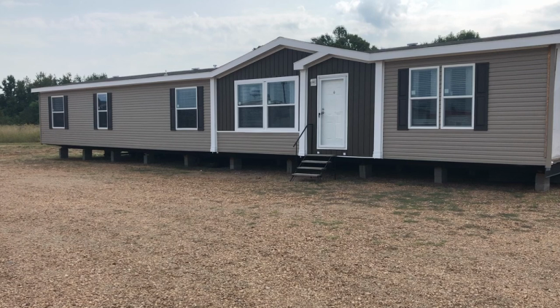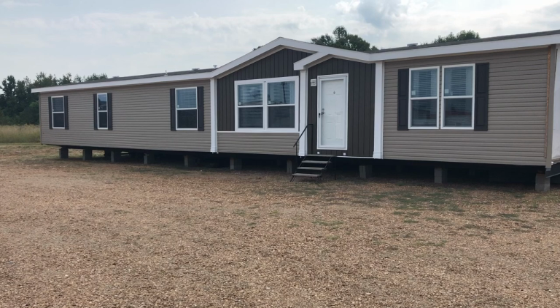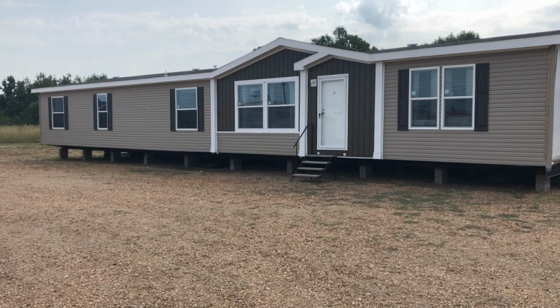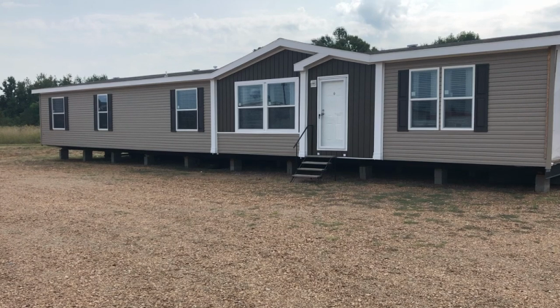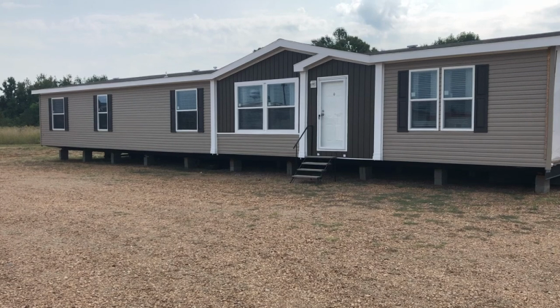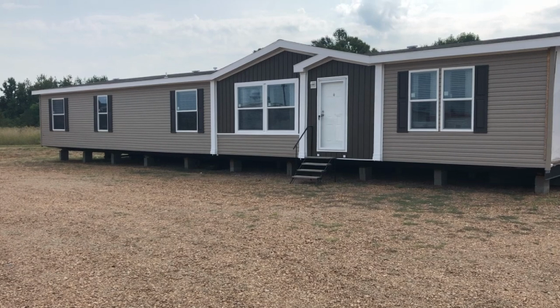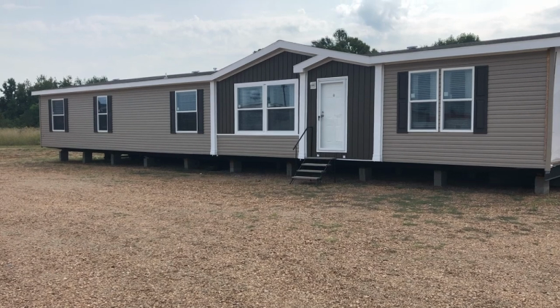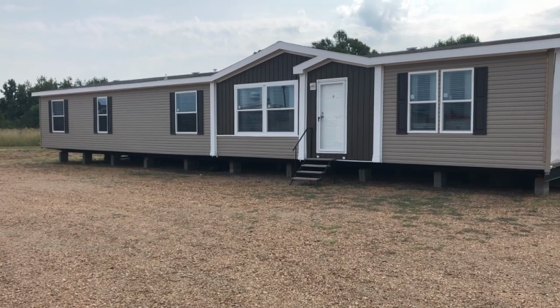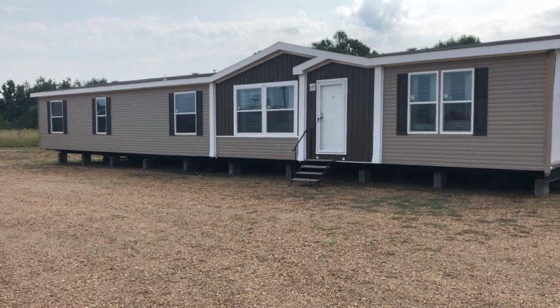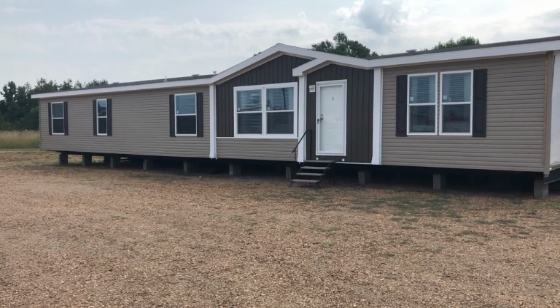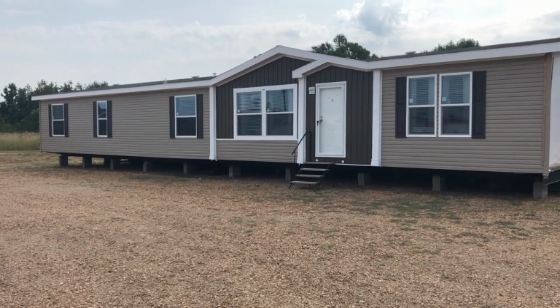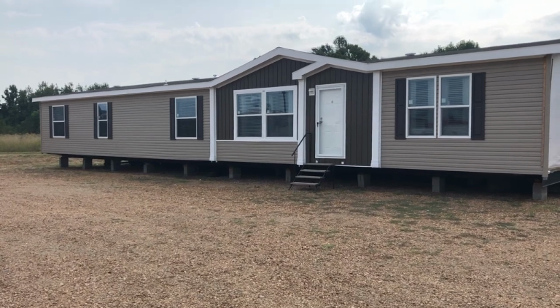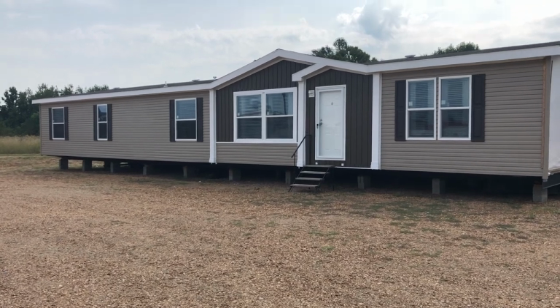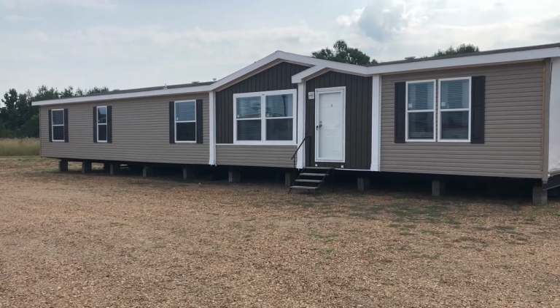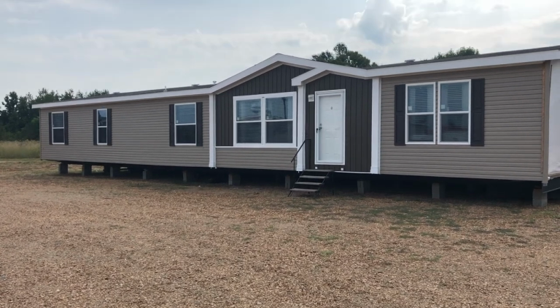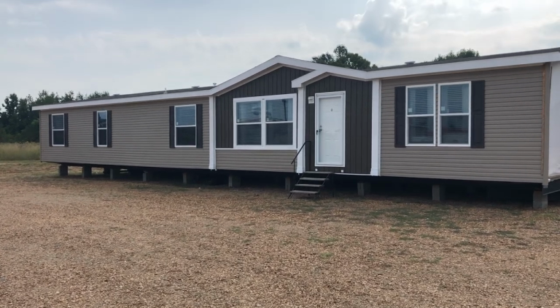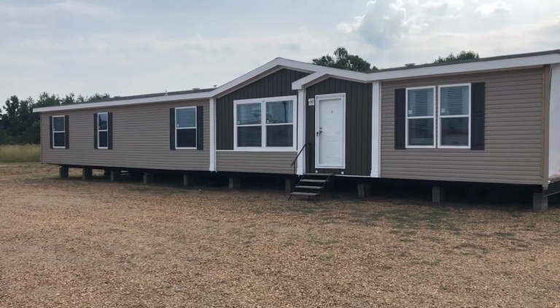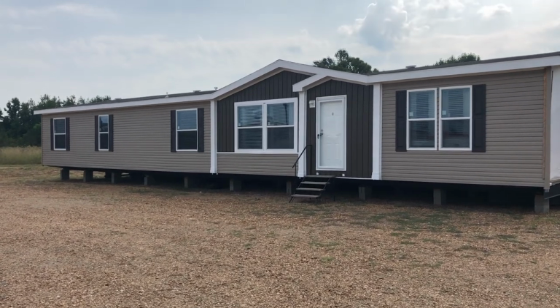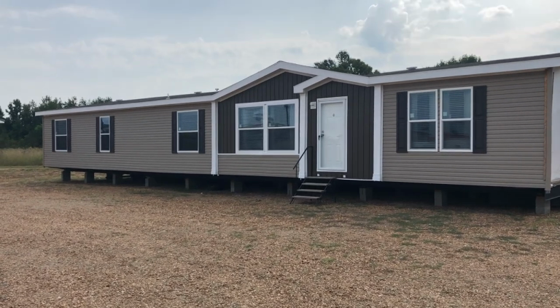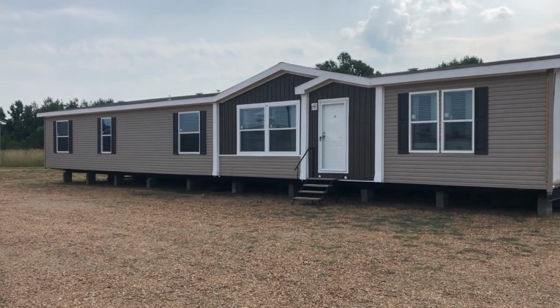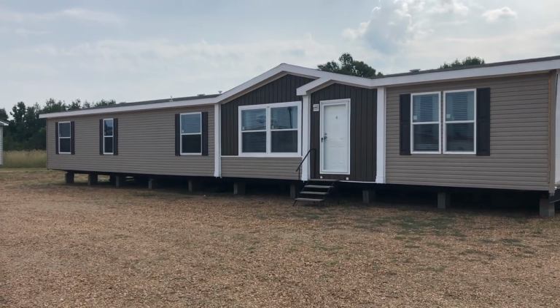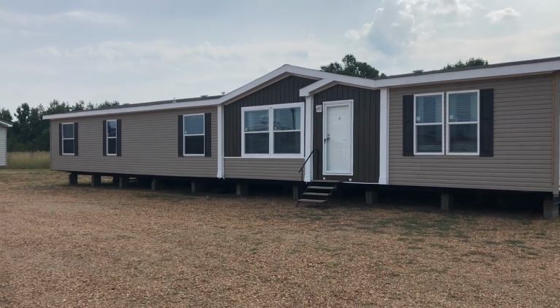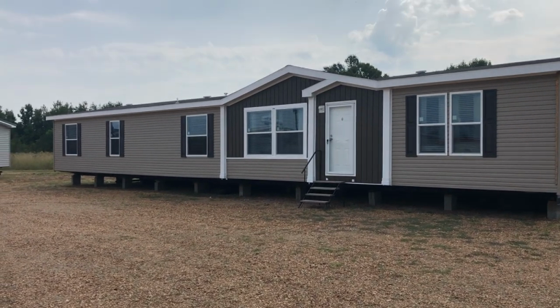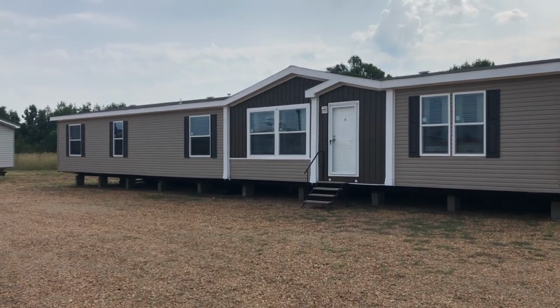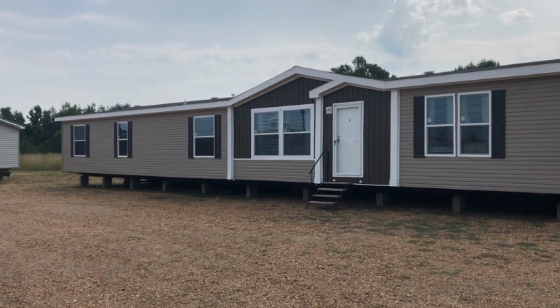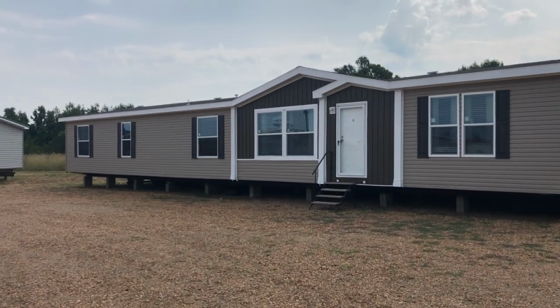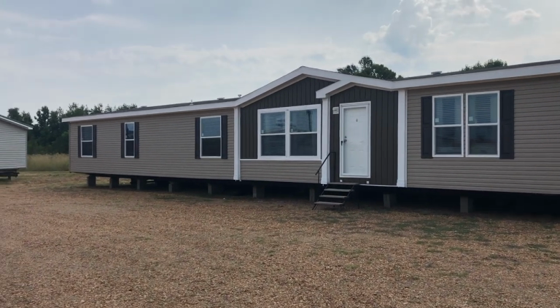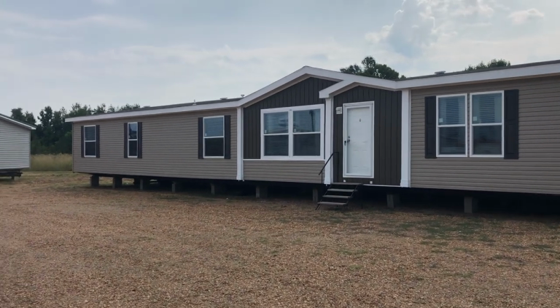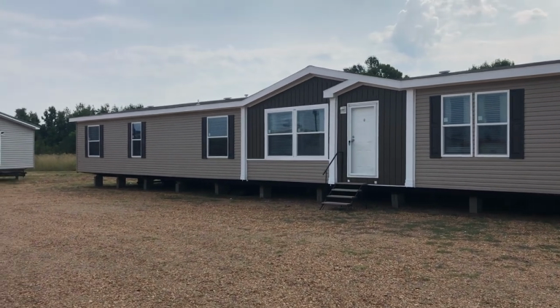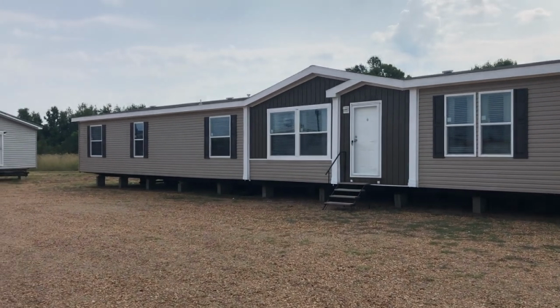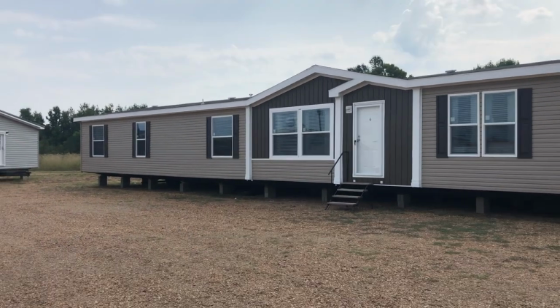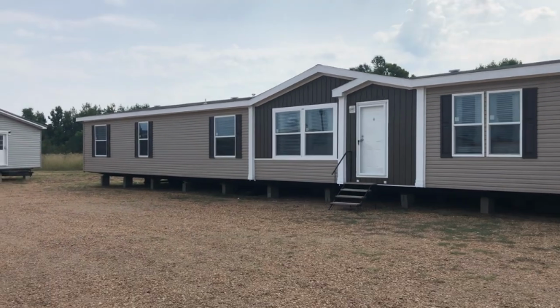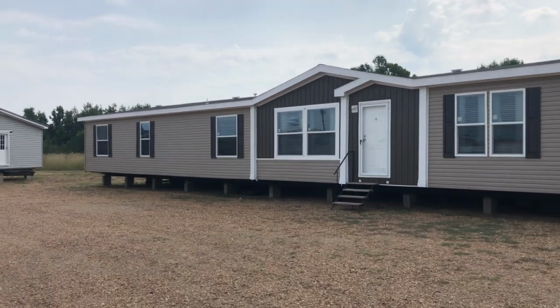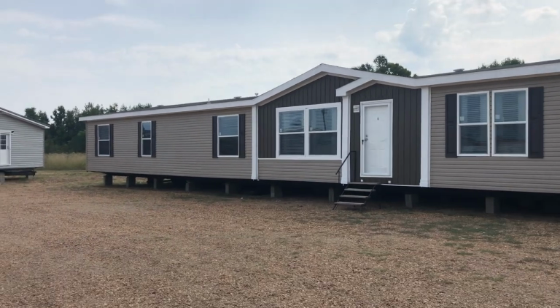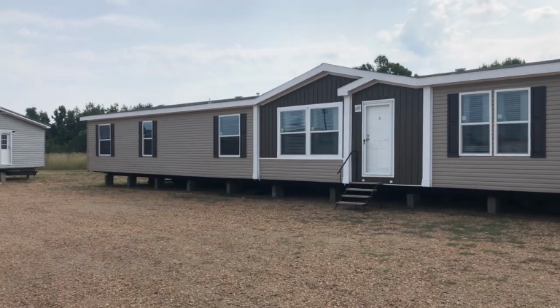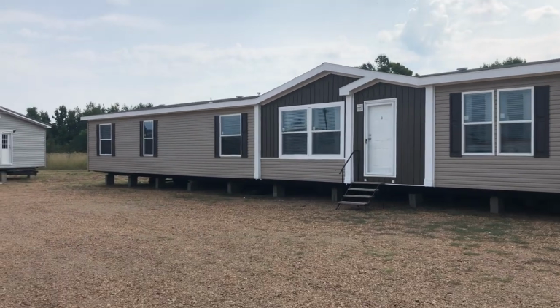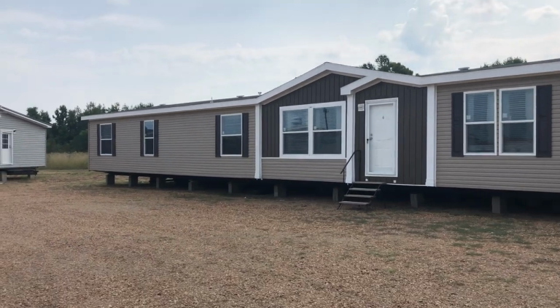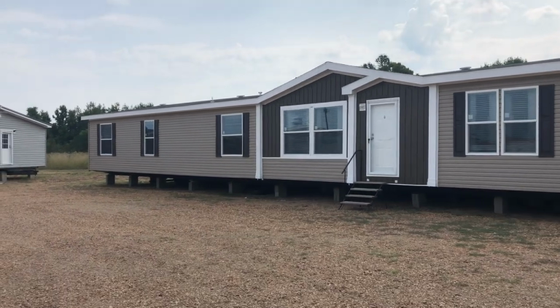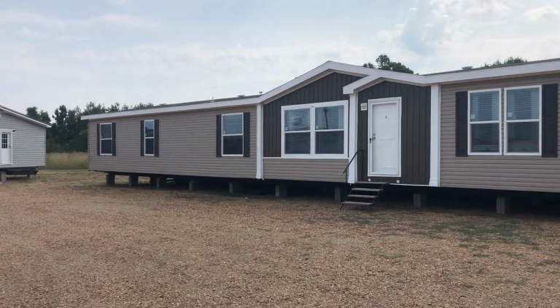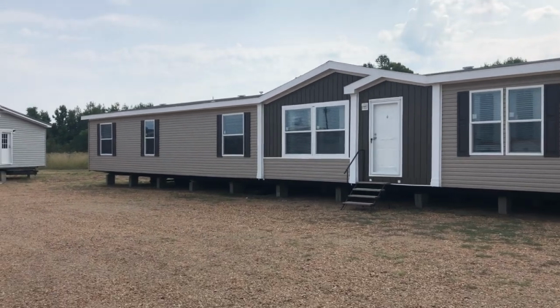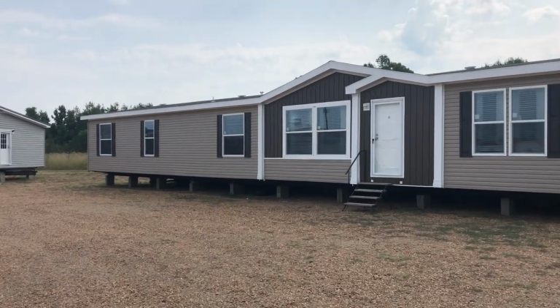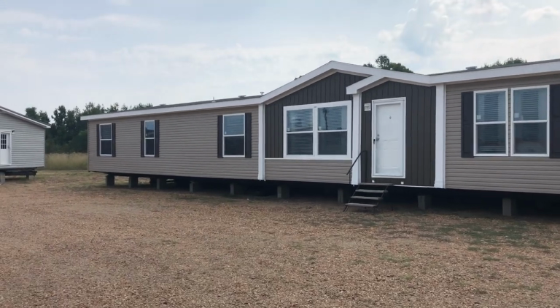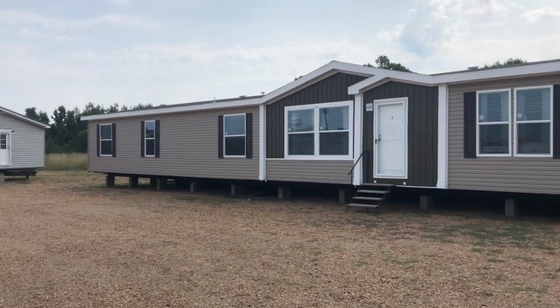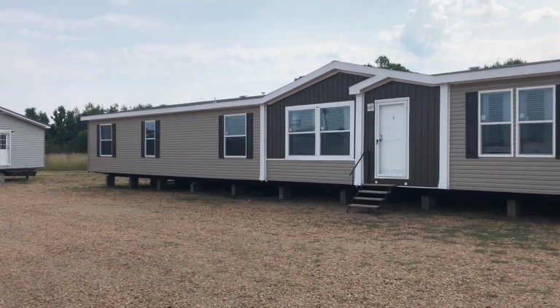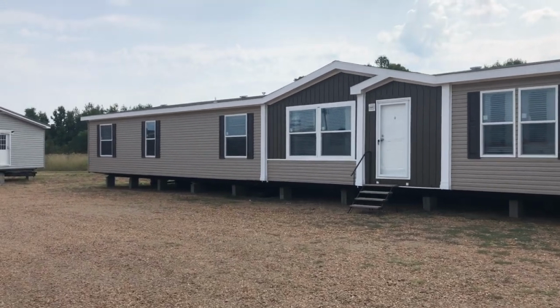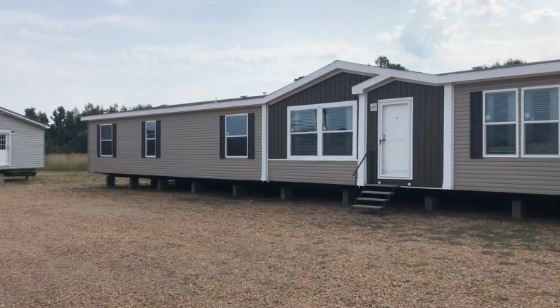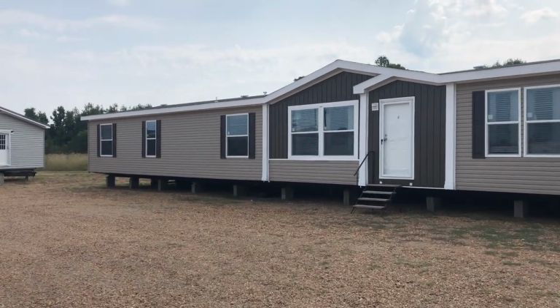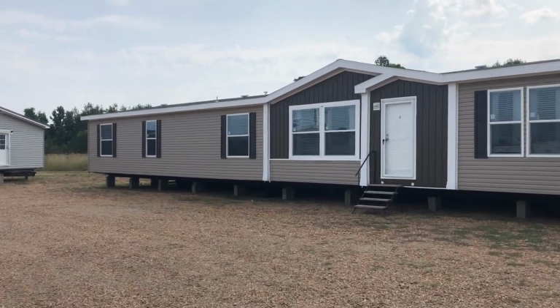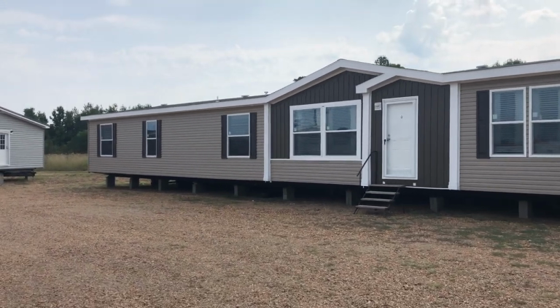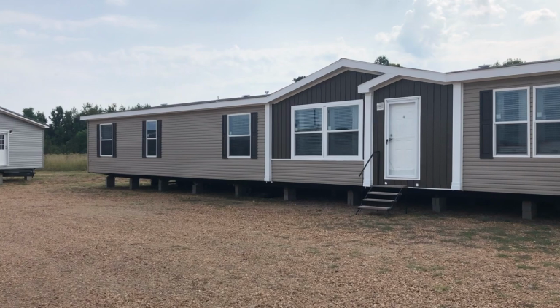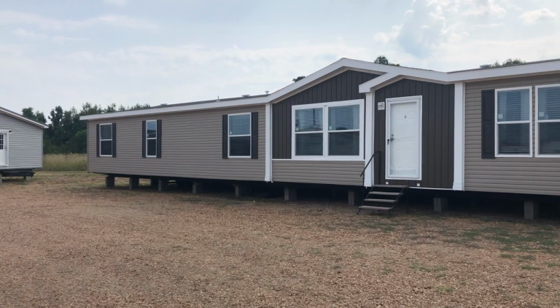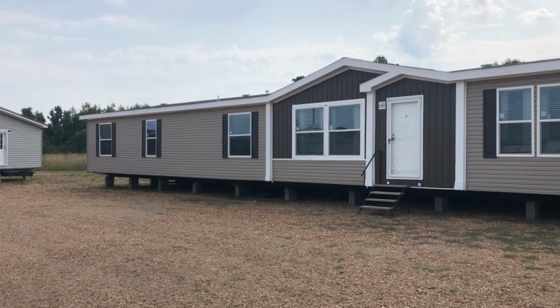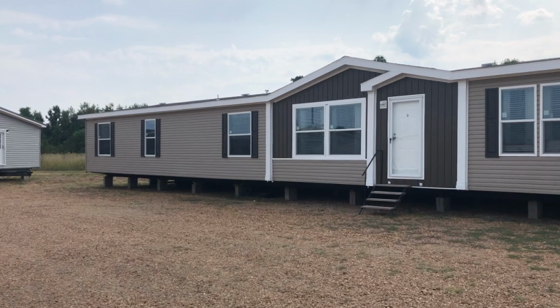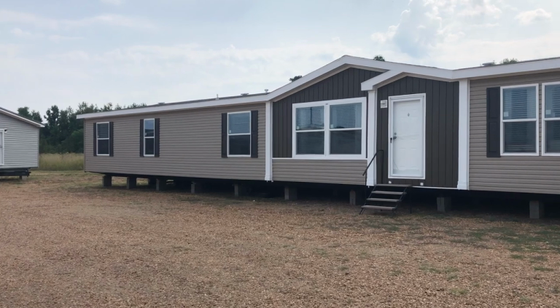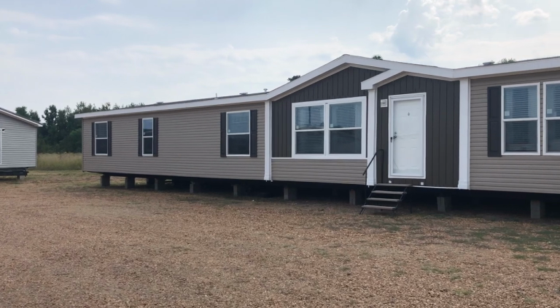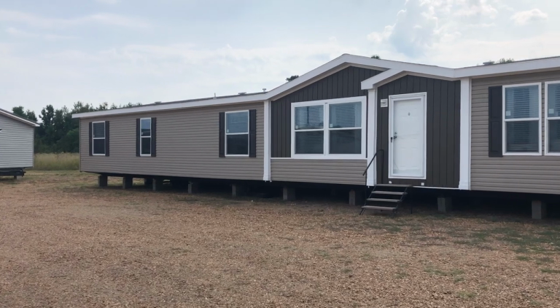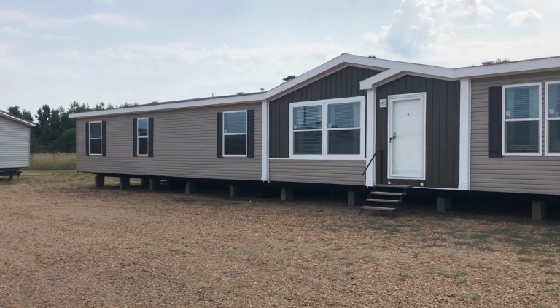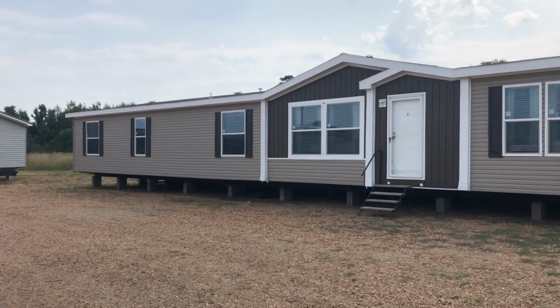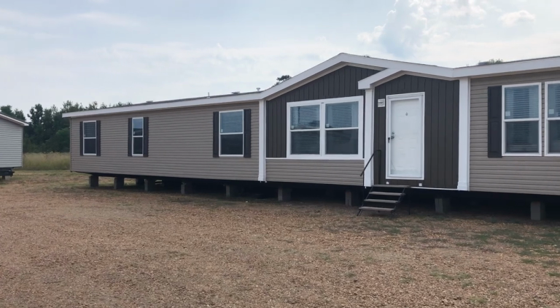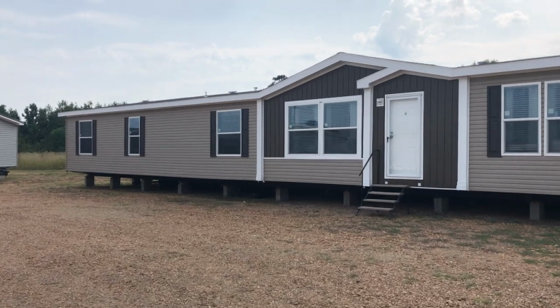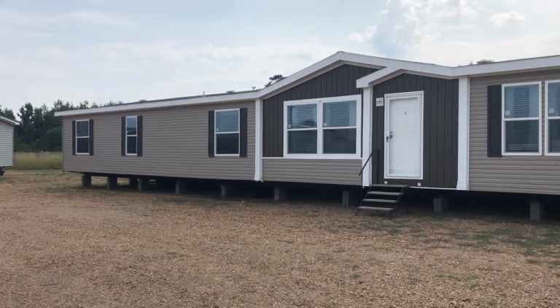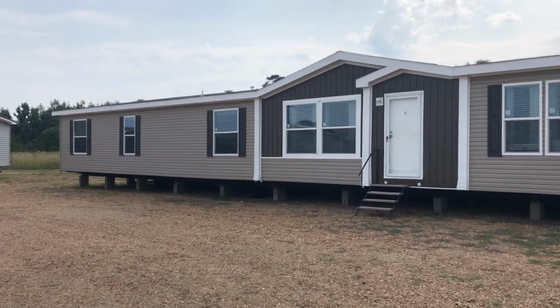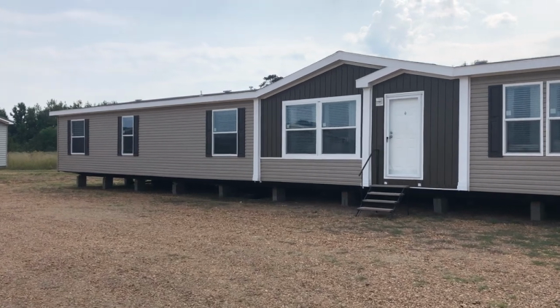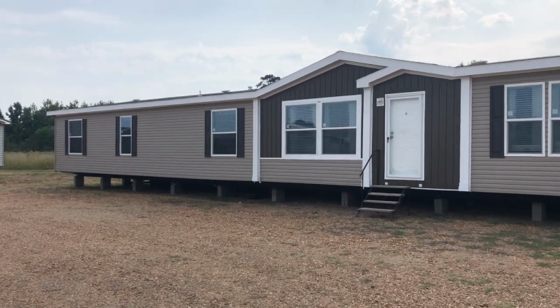Hey guys, it's Wesley. I'll show you the Grand Slam. It's 32 by 80, four bedroom, three full bath.